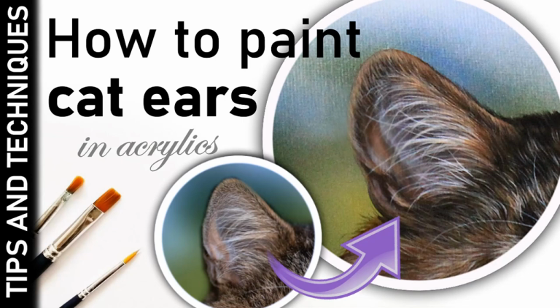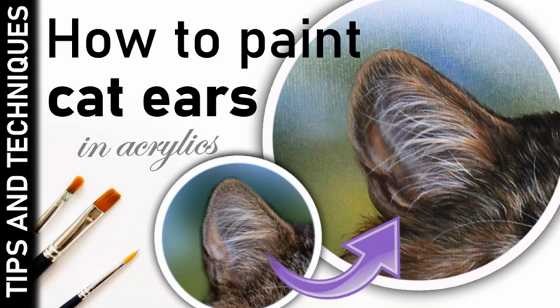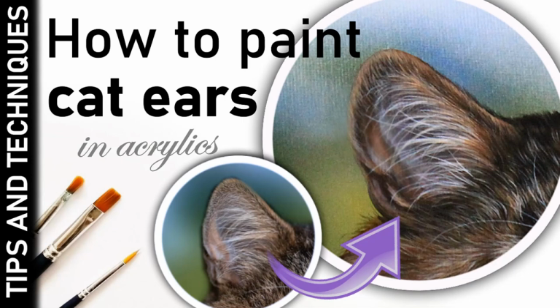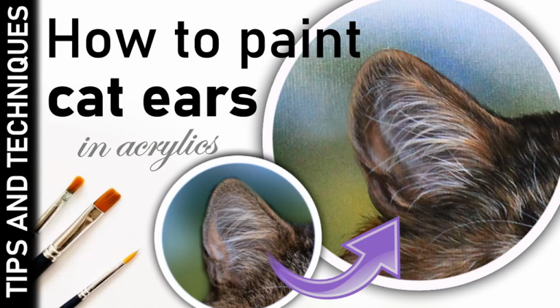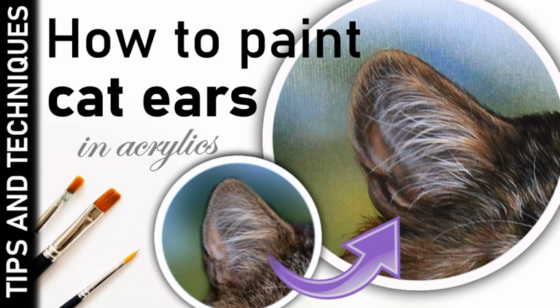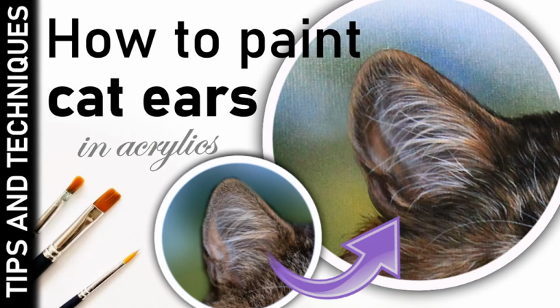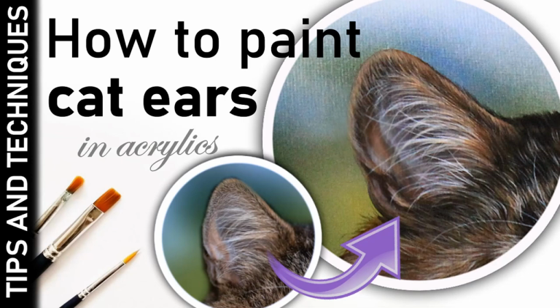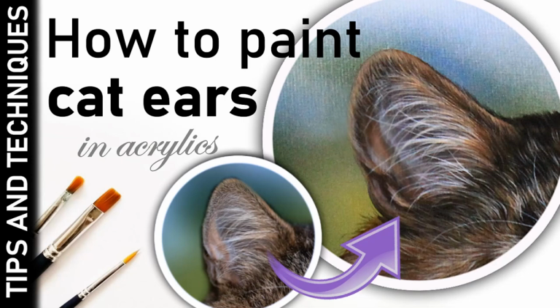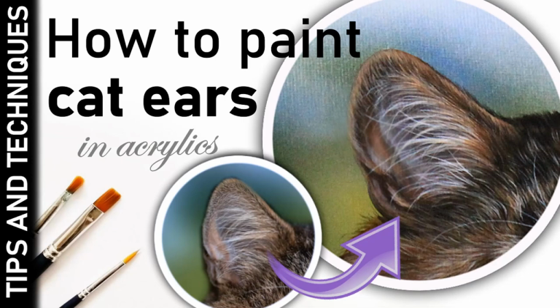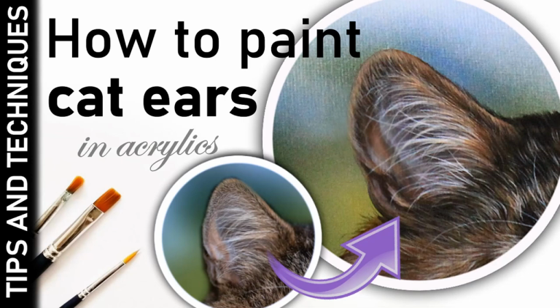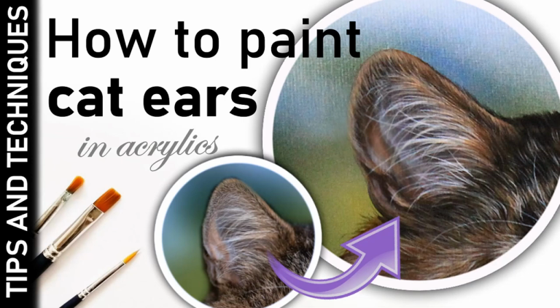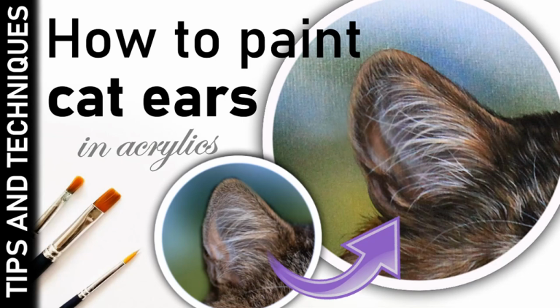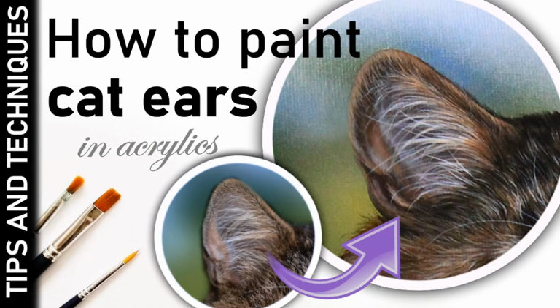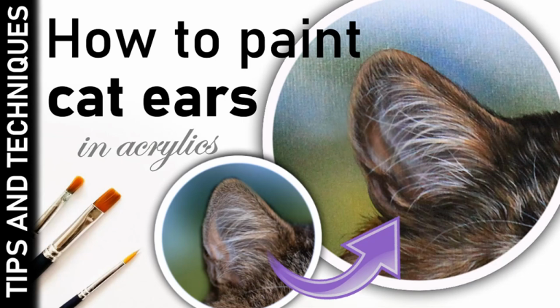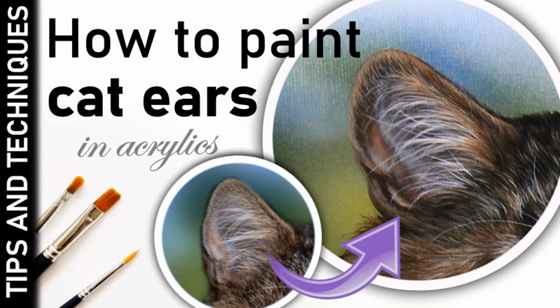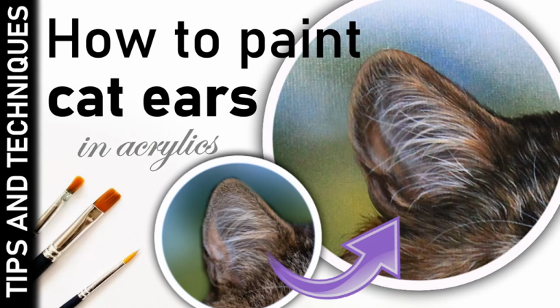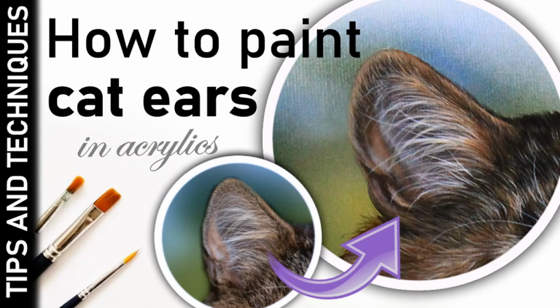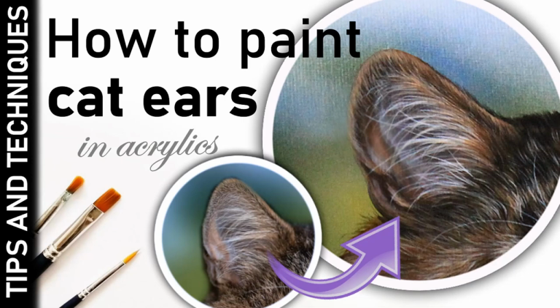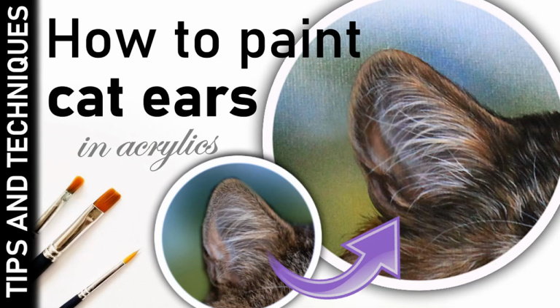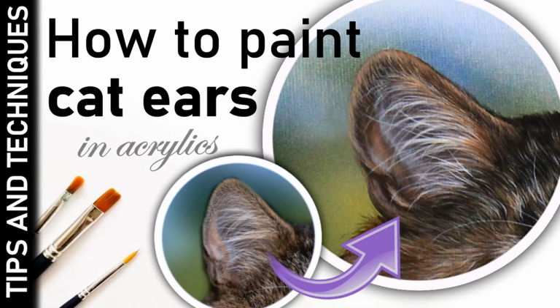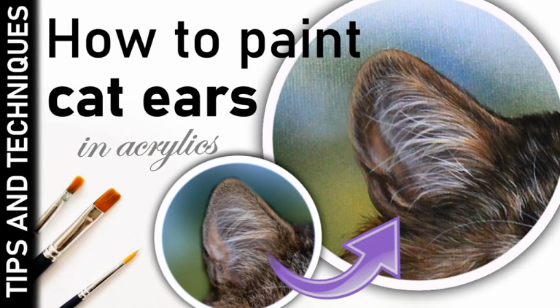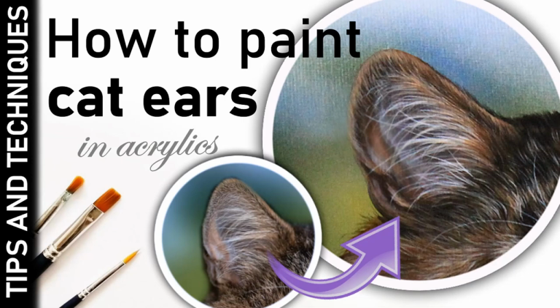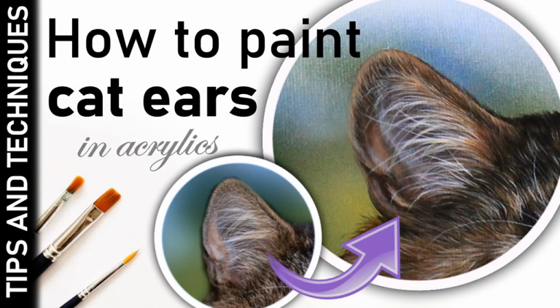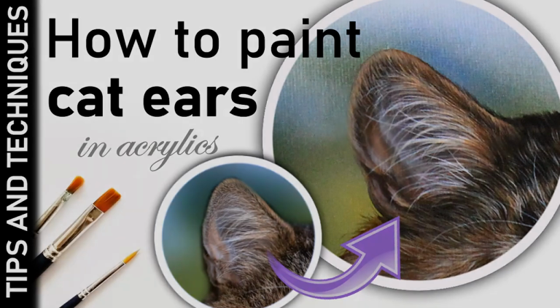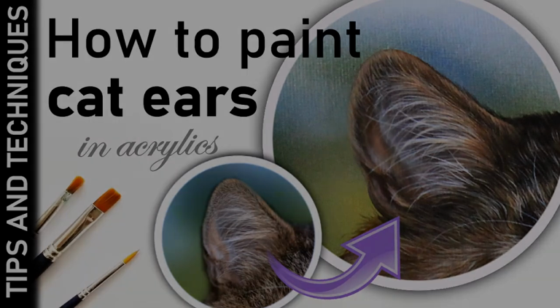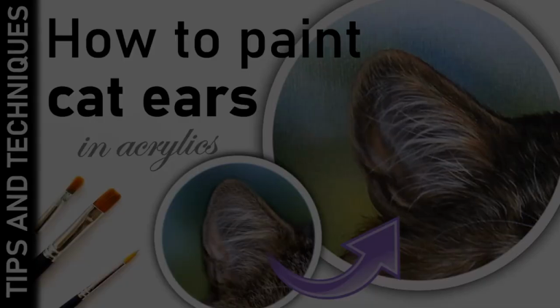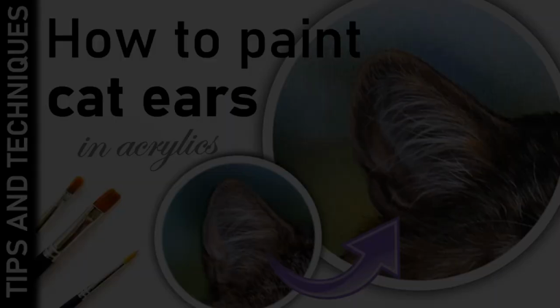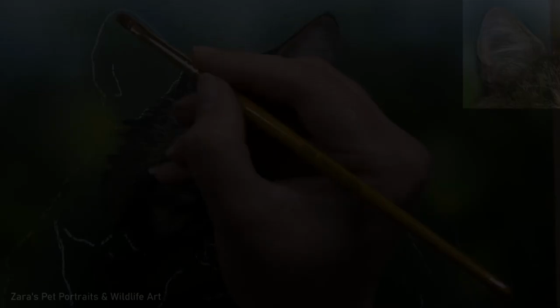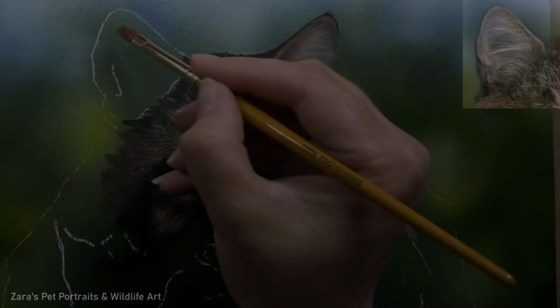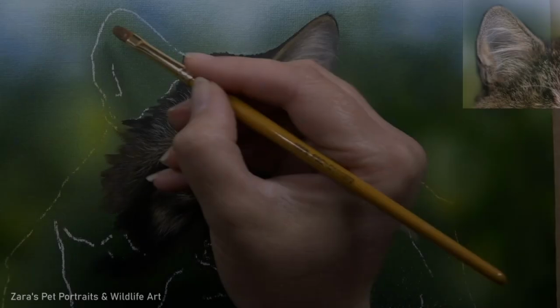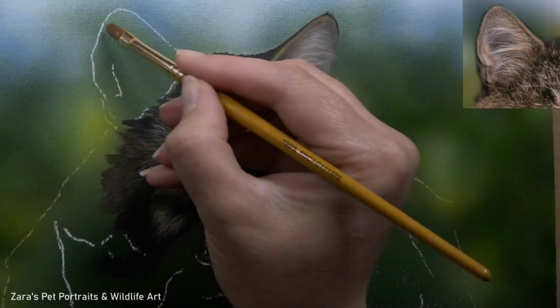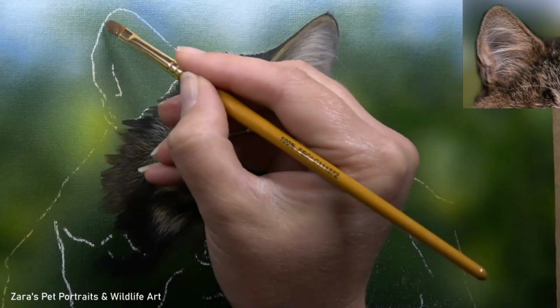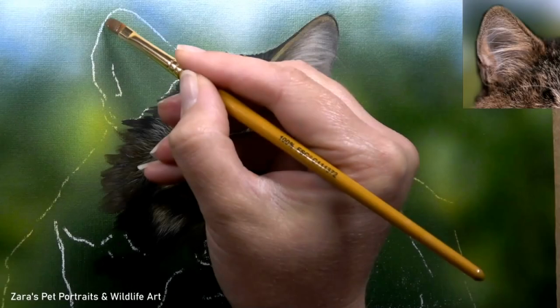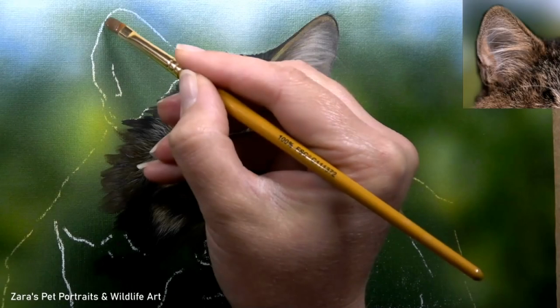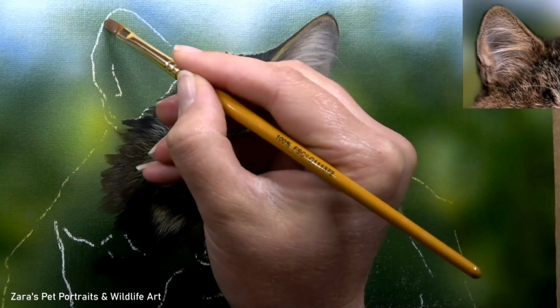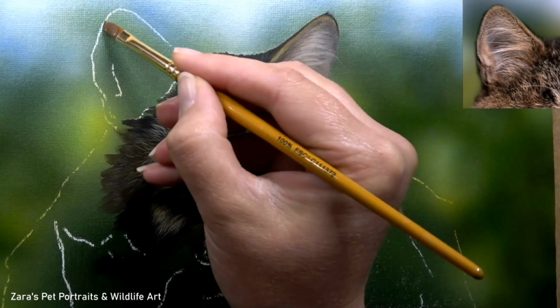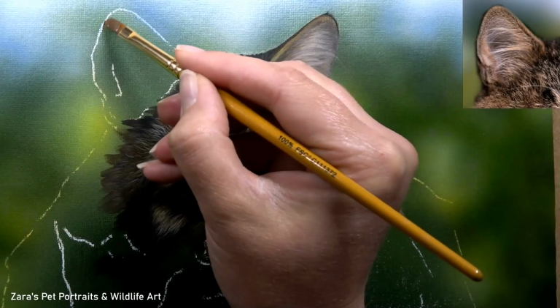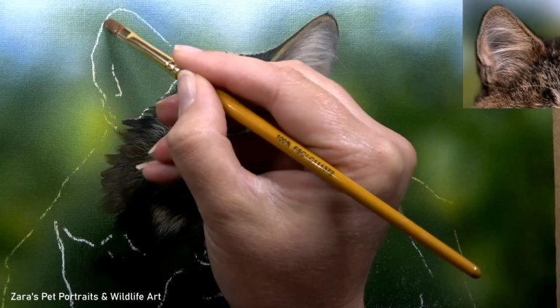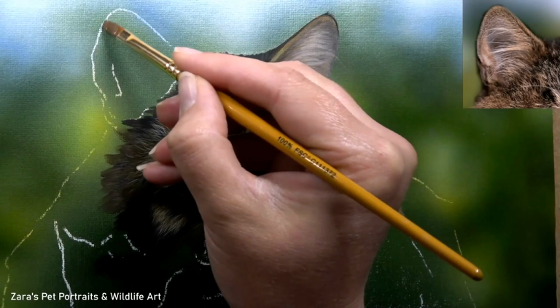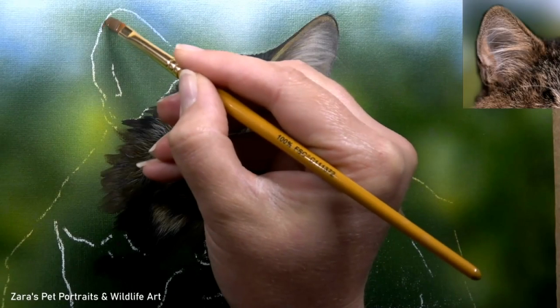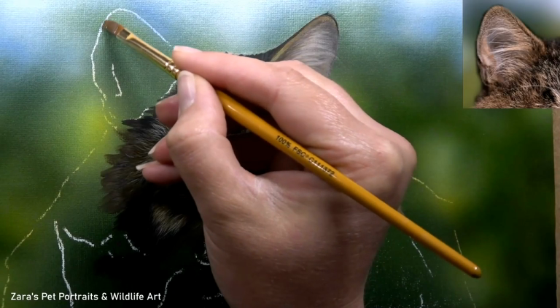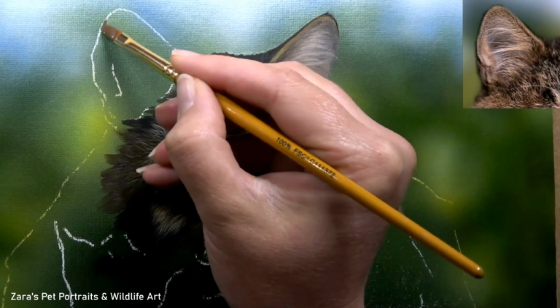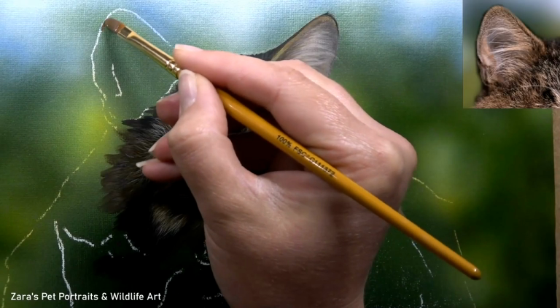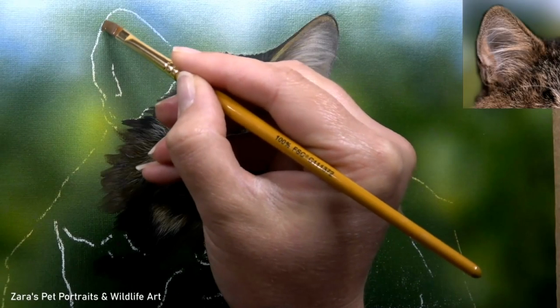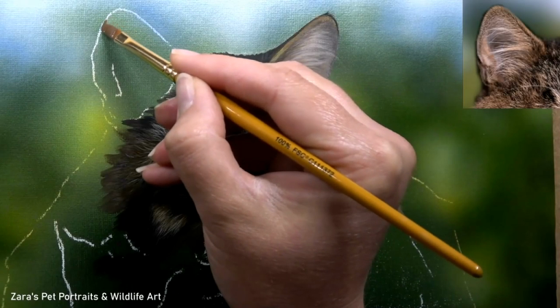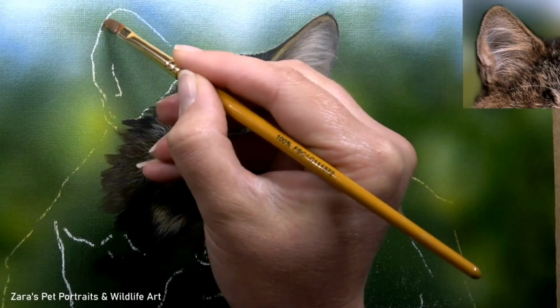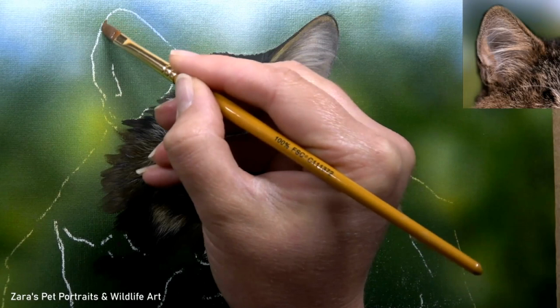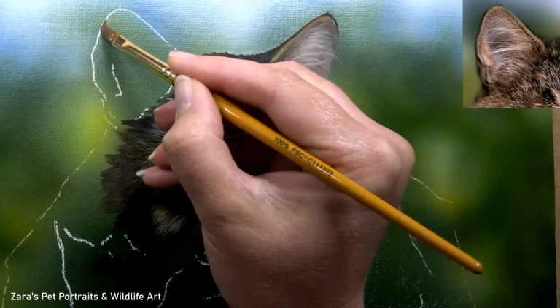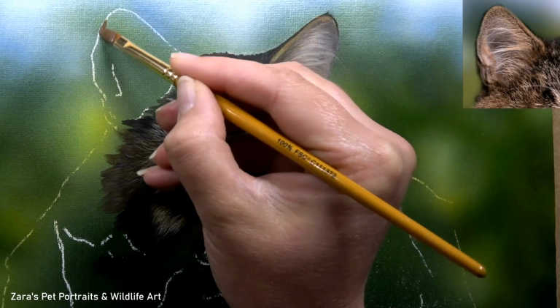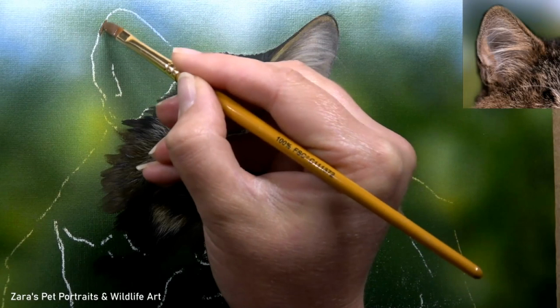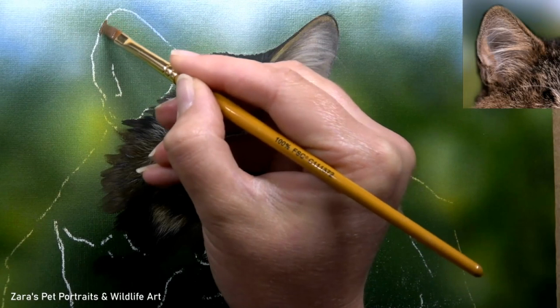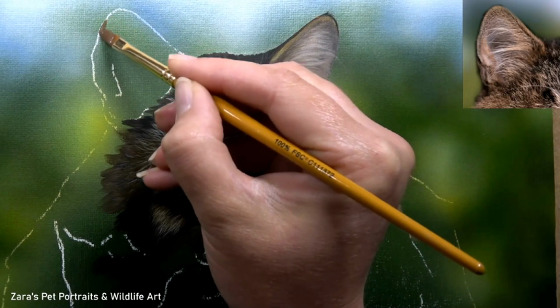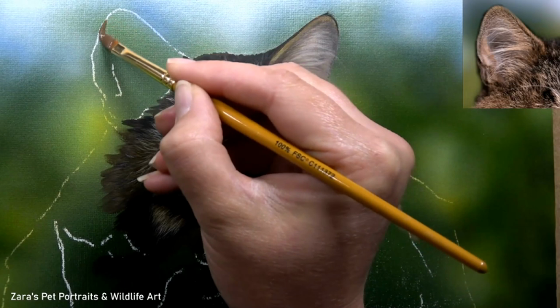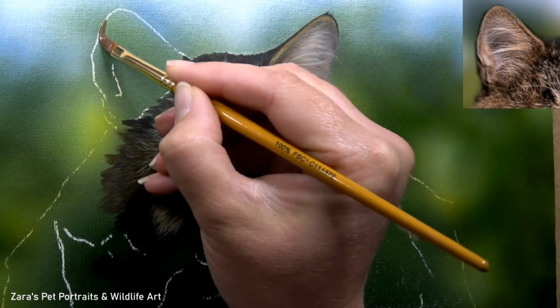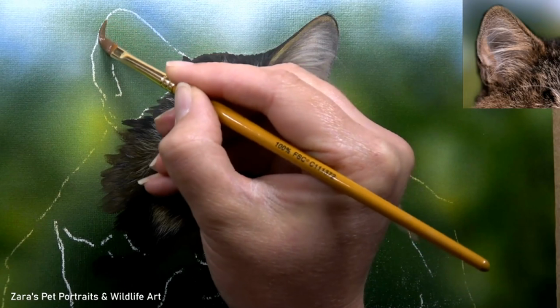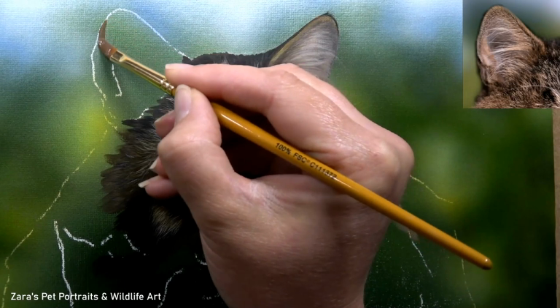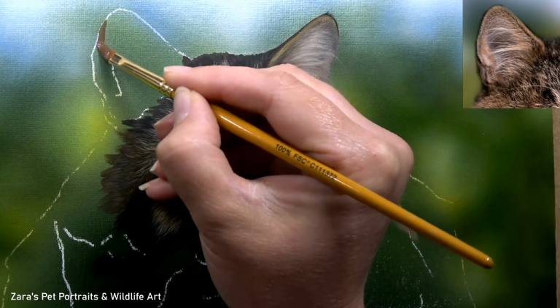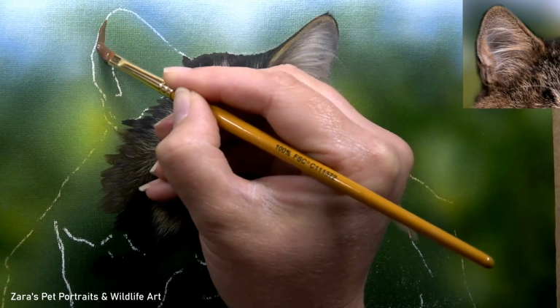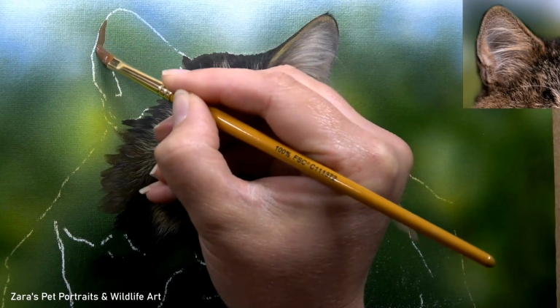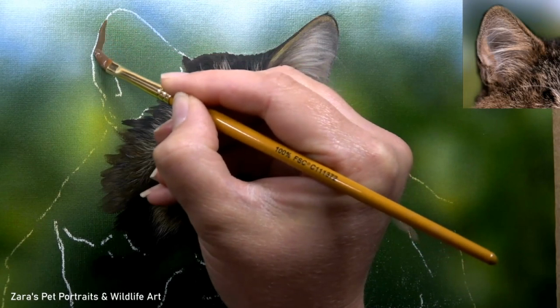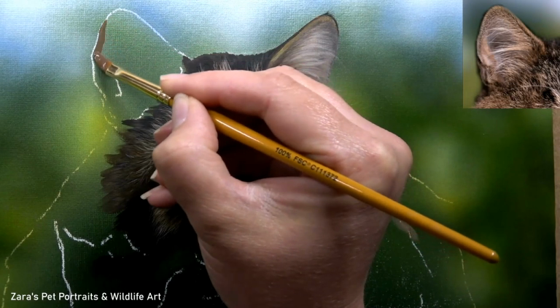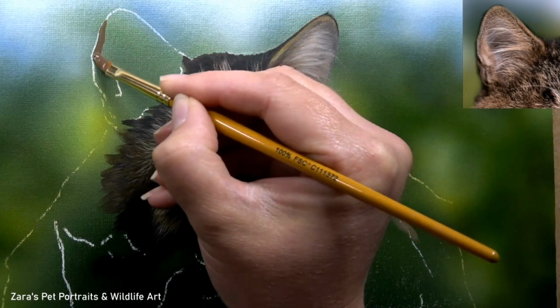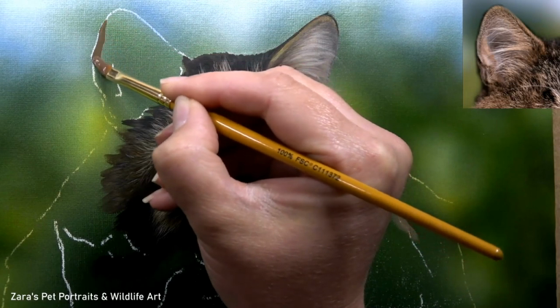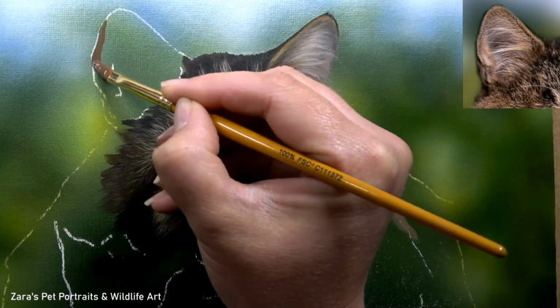Hi everyone, in this video I'm going to be sharing with you the process that I like to use when painting realistic cat ears.